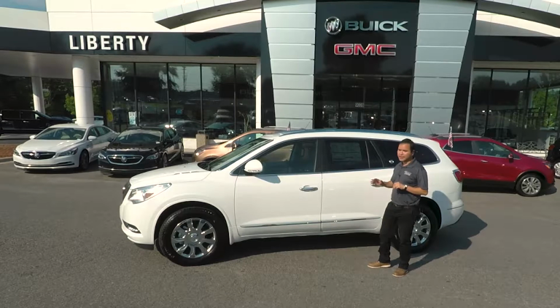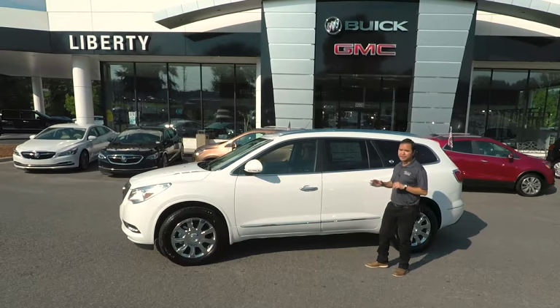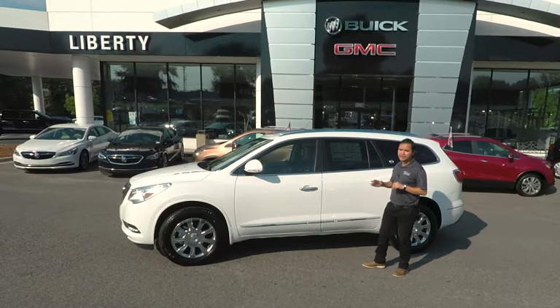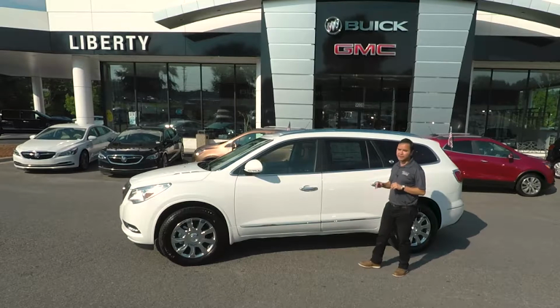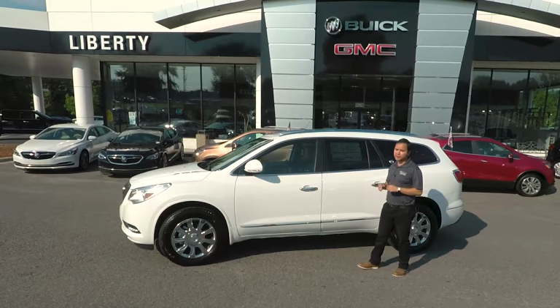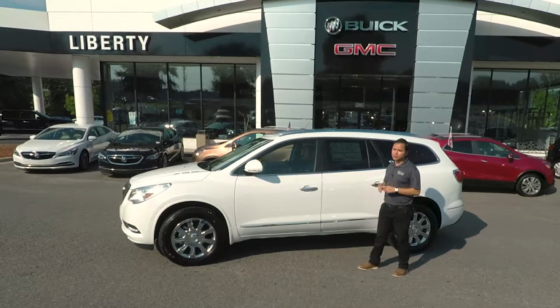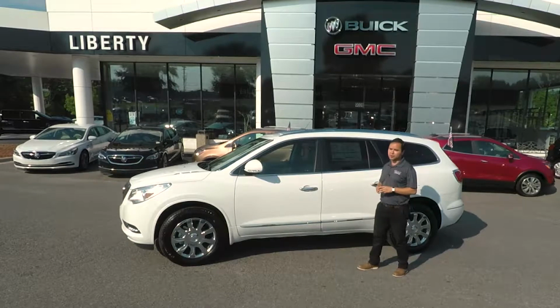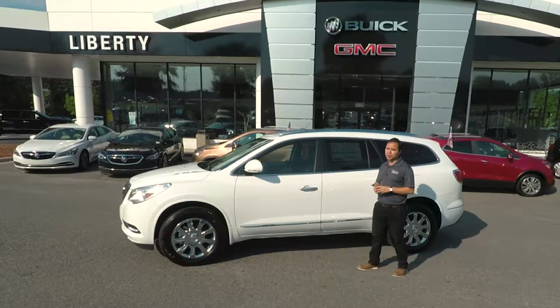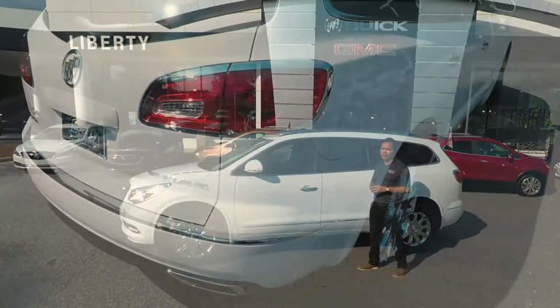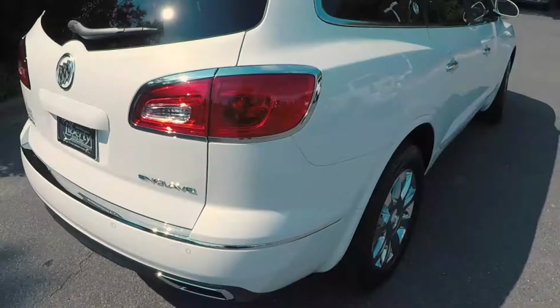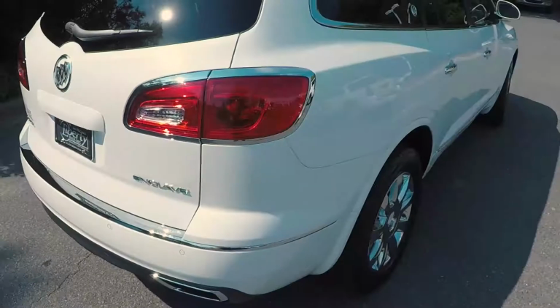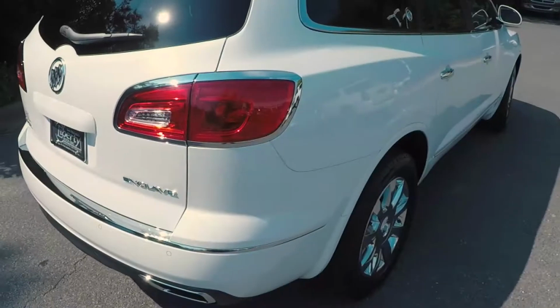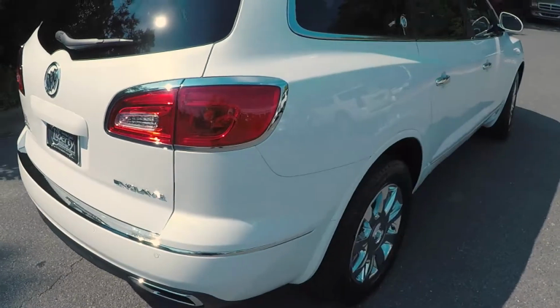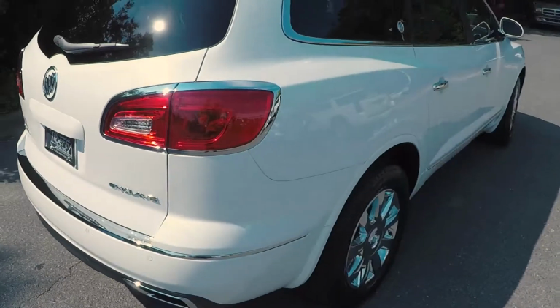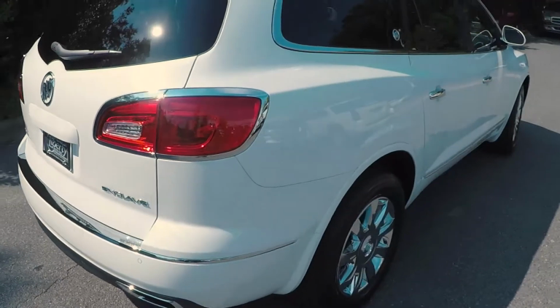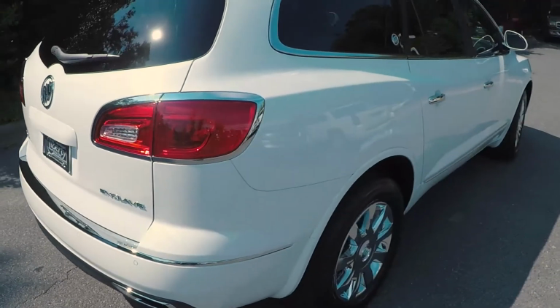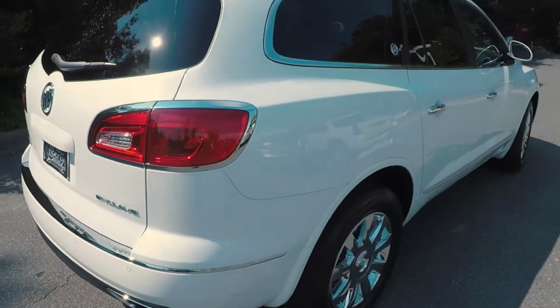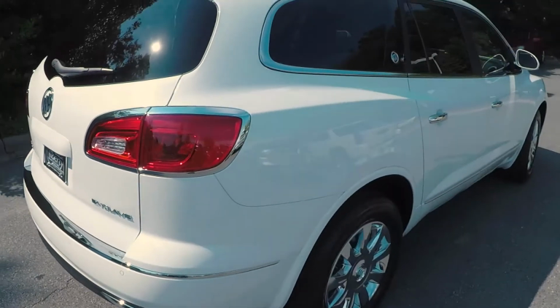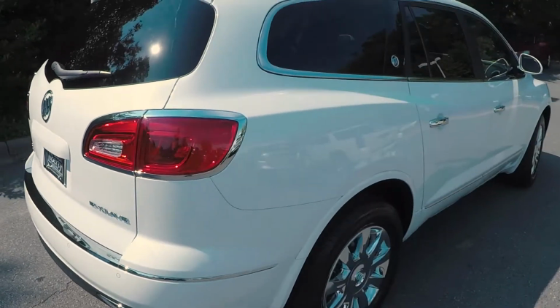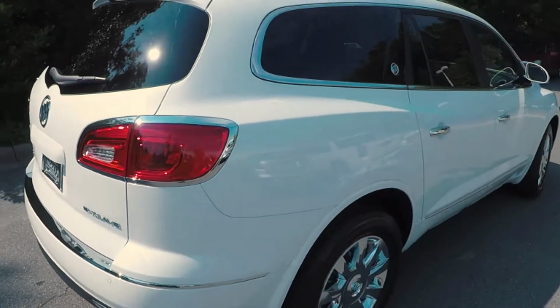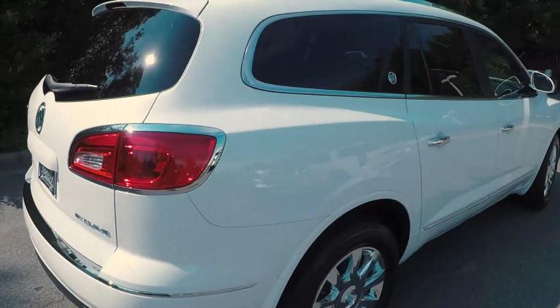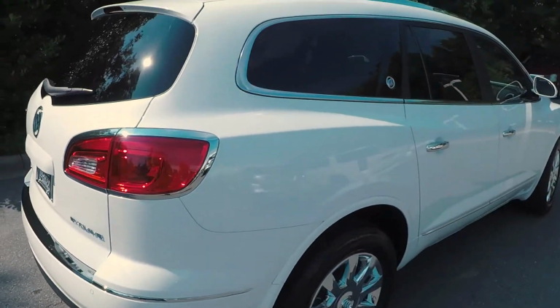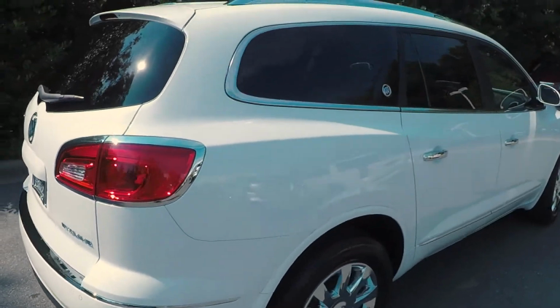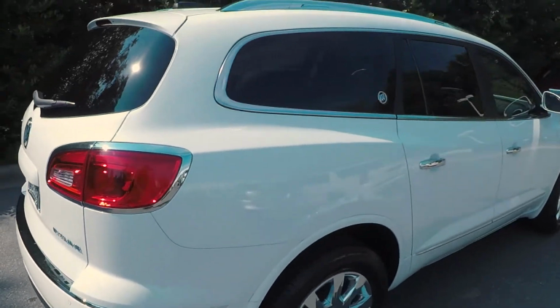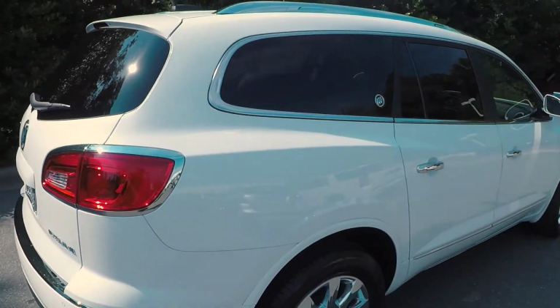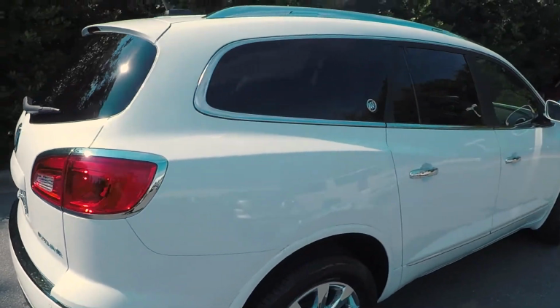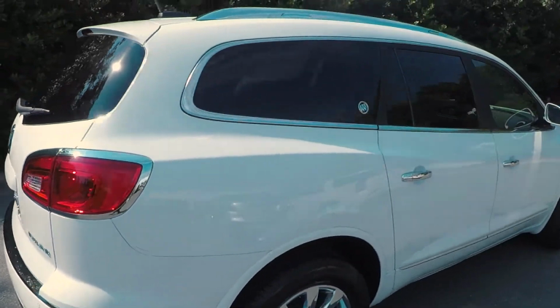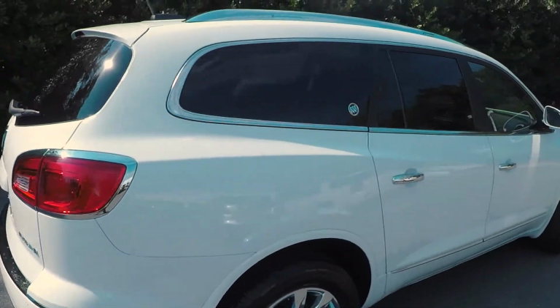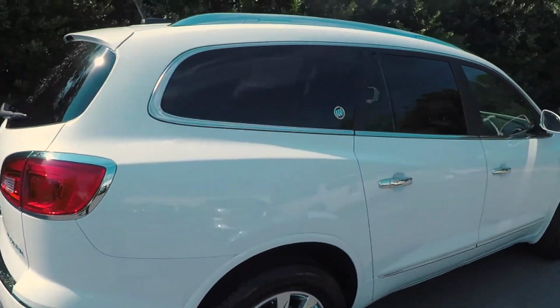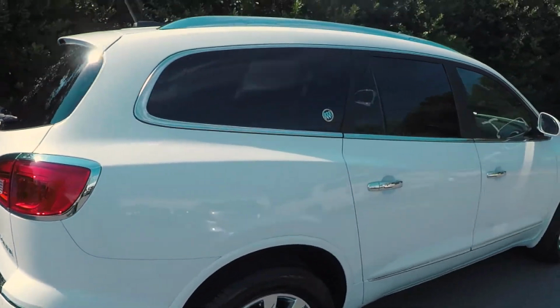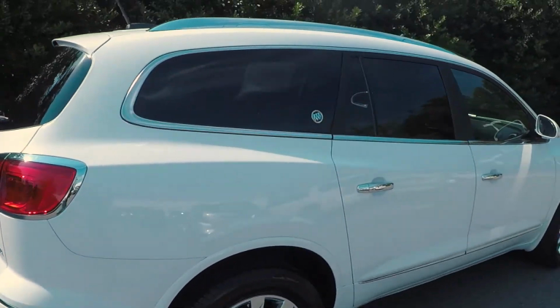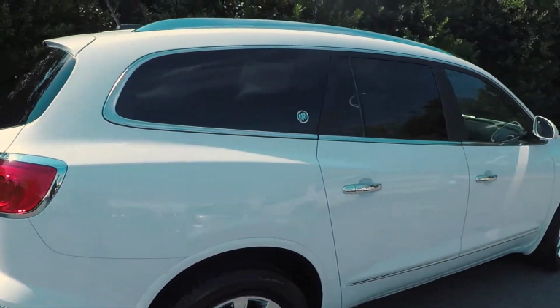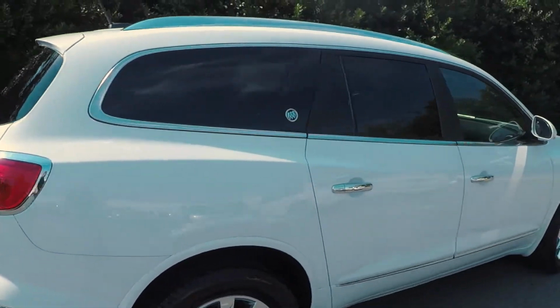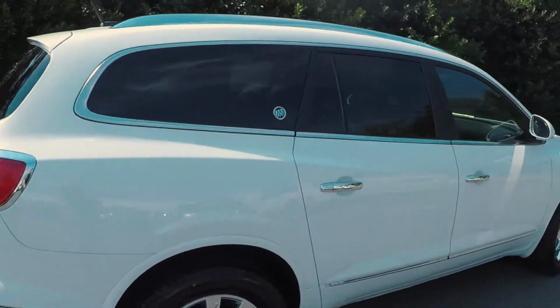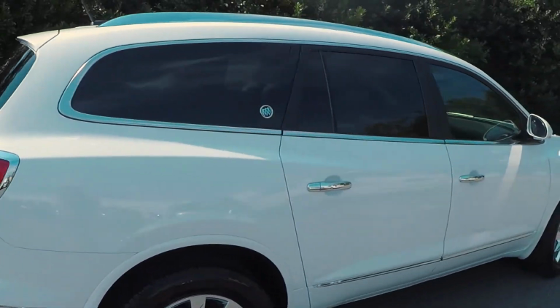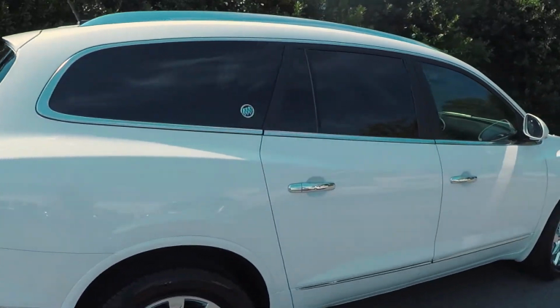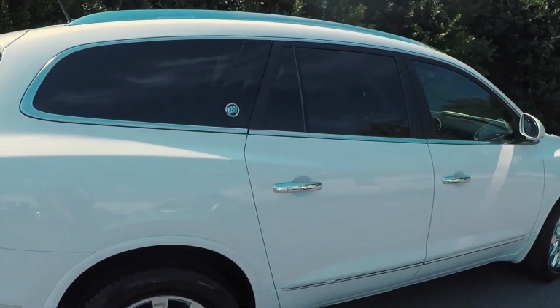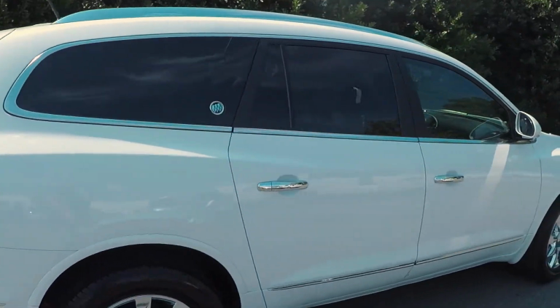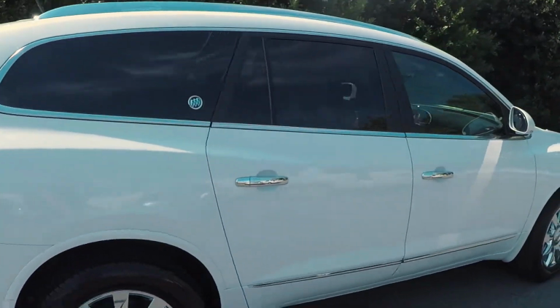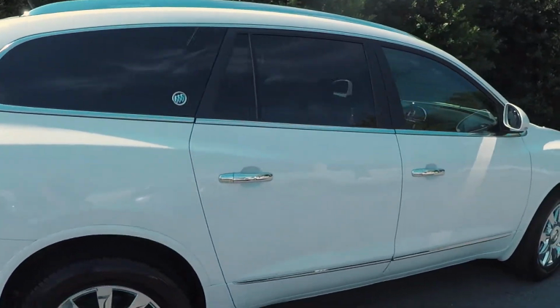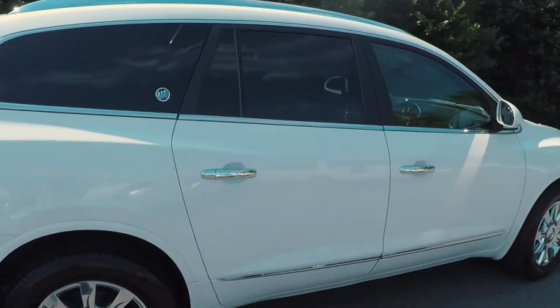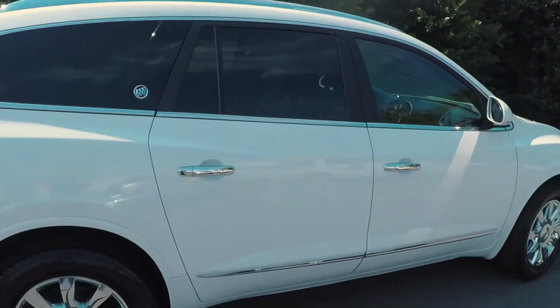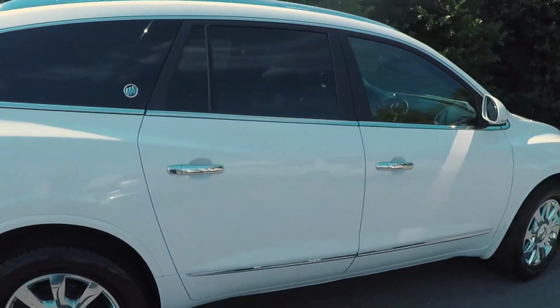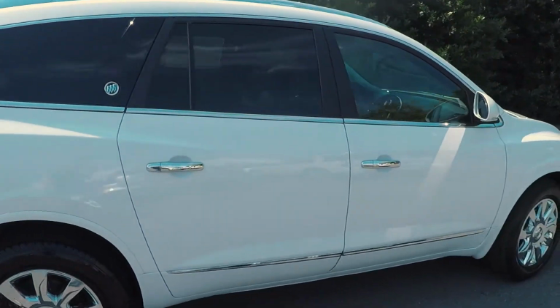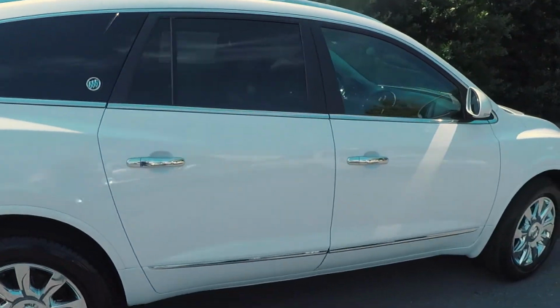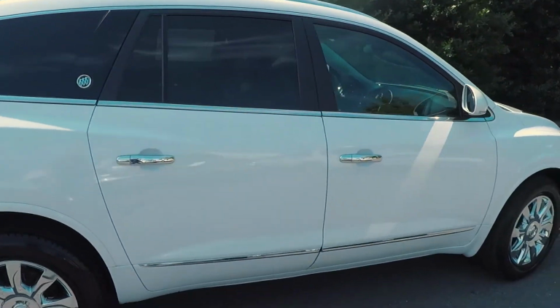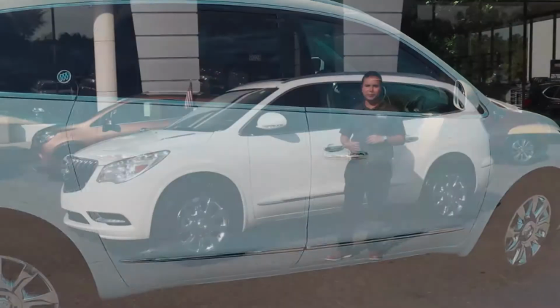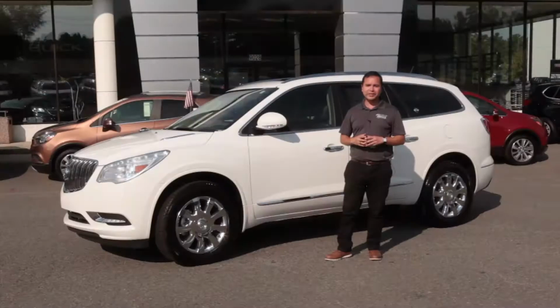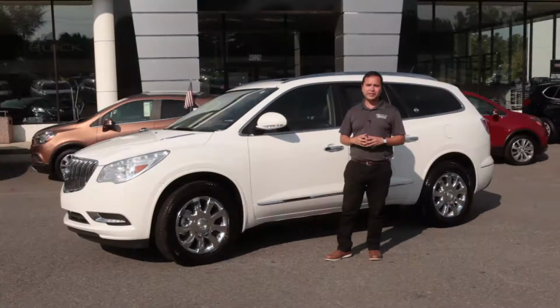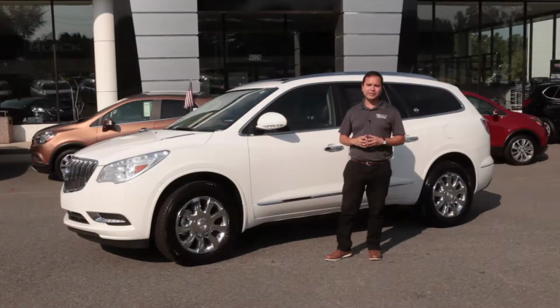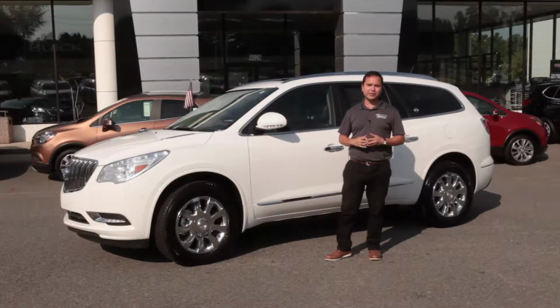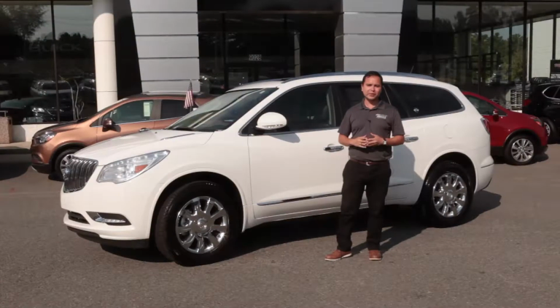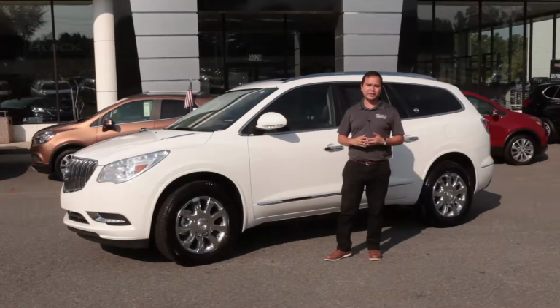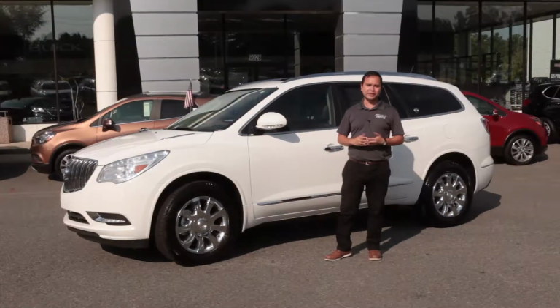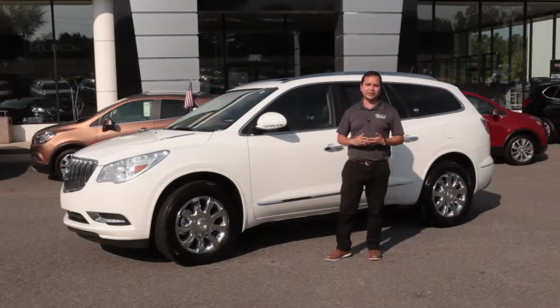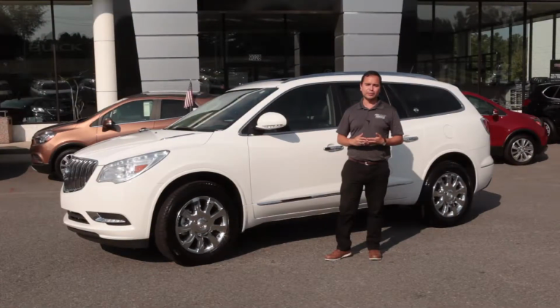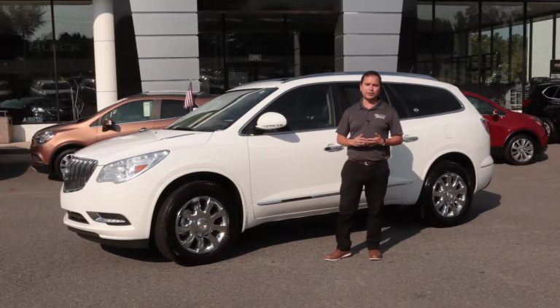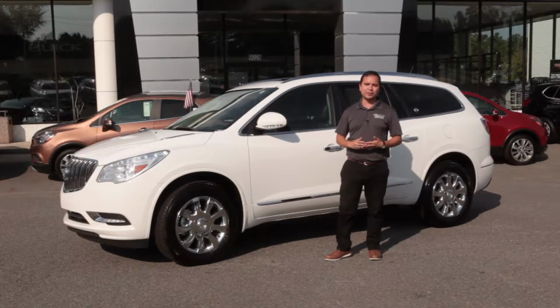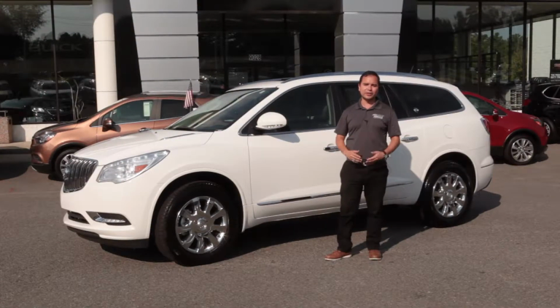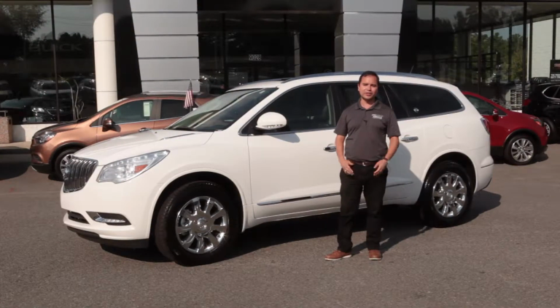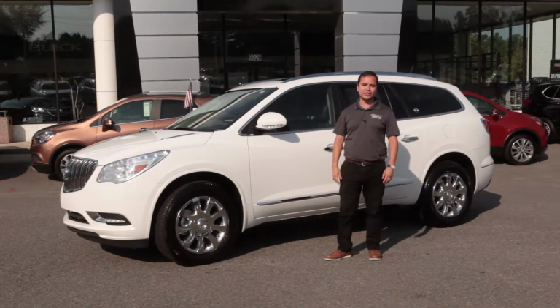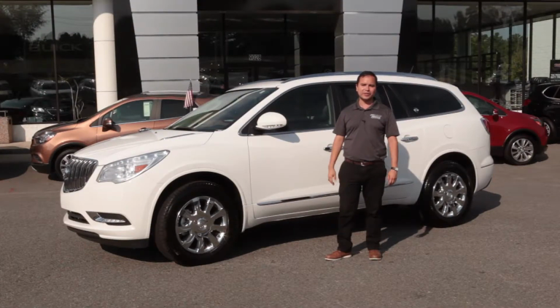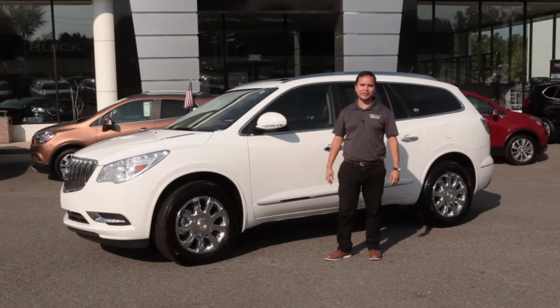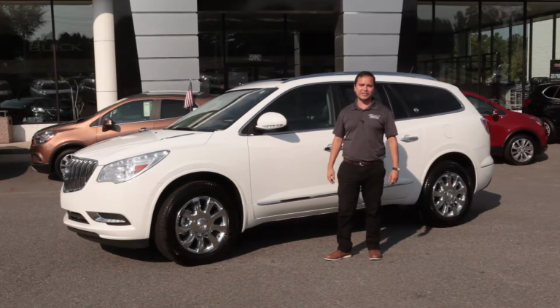It's a safe, comfortable ride — going to be very enjoyable heading down to the beach. We'll see you soon here at Liberty Buick GMC.